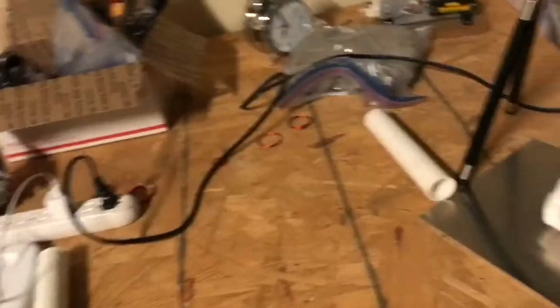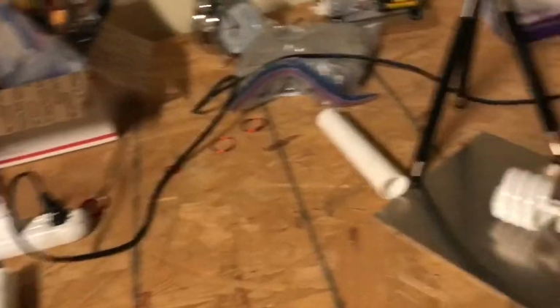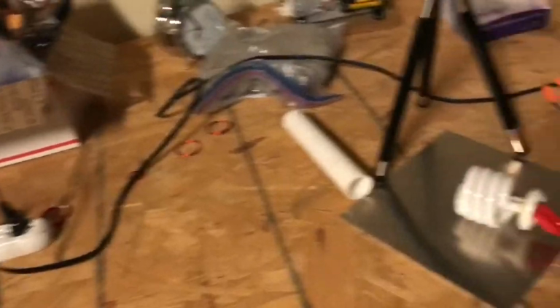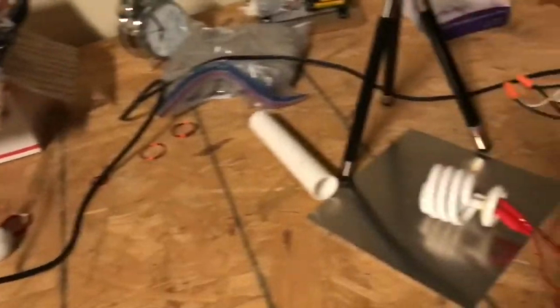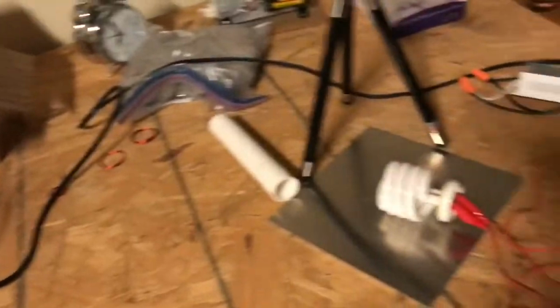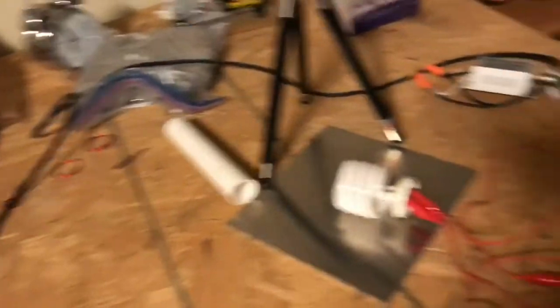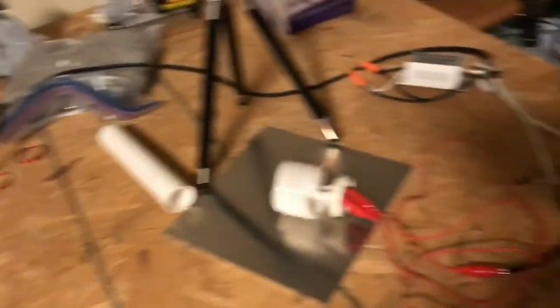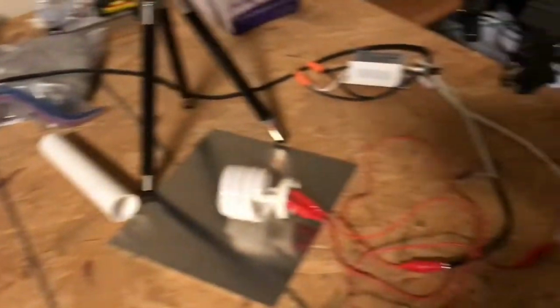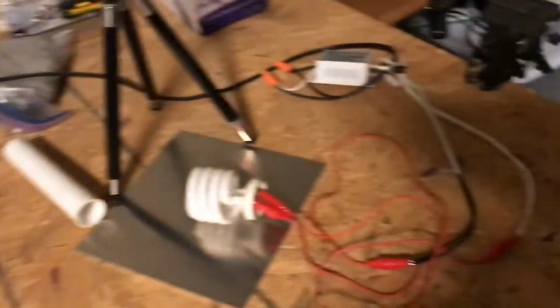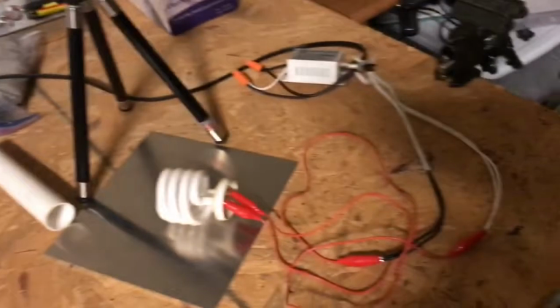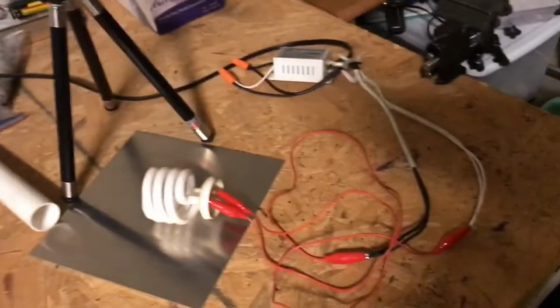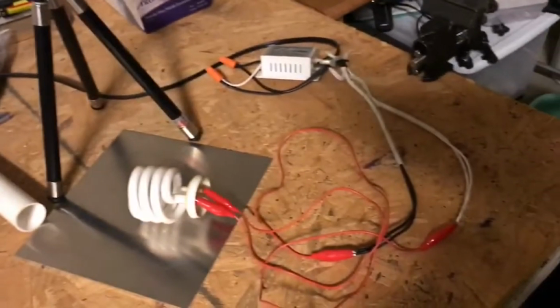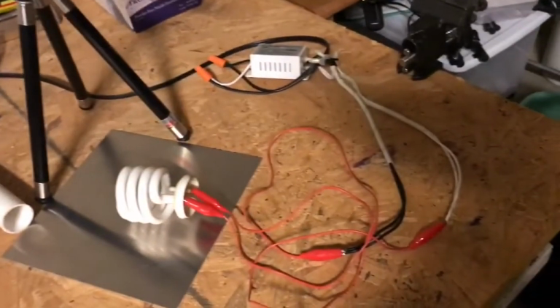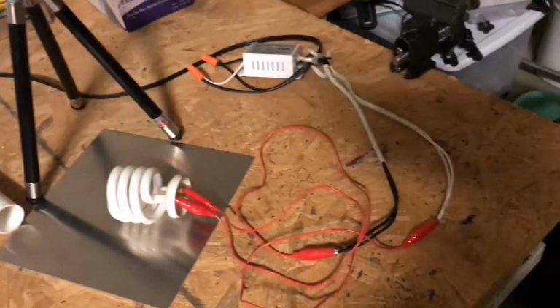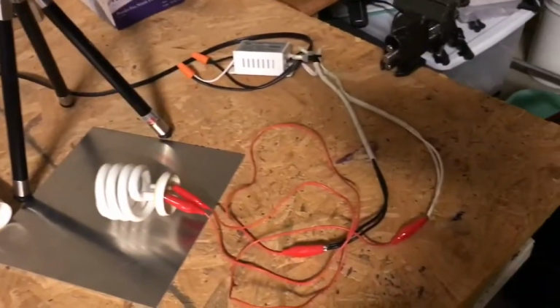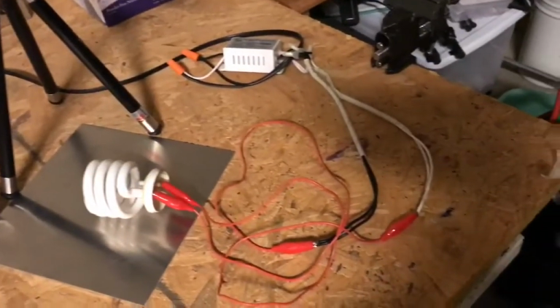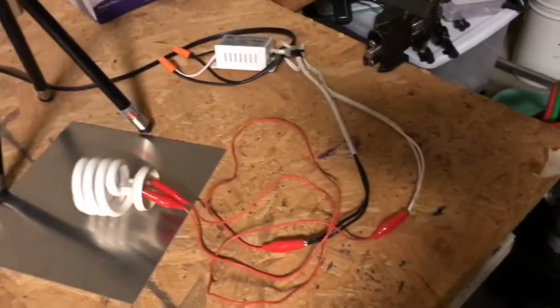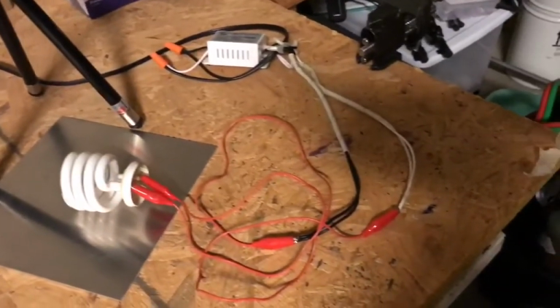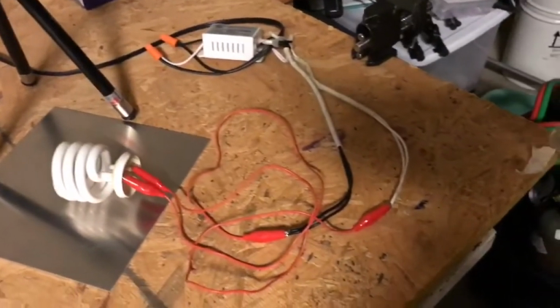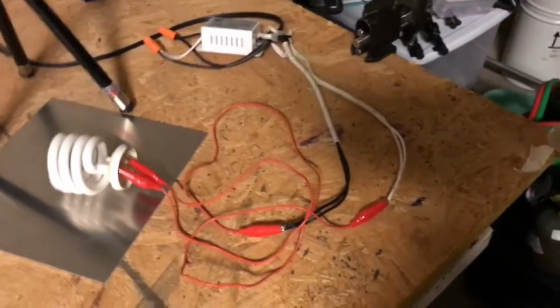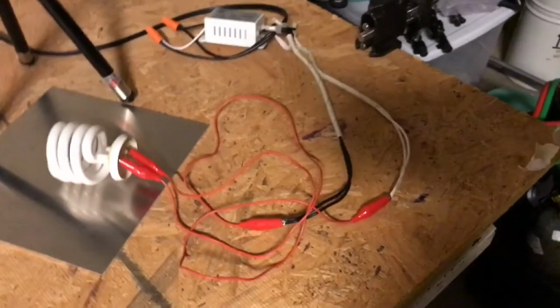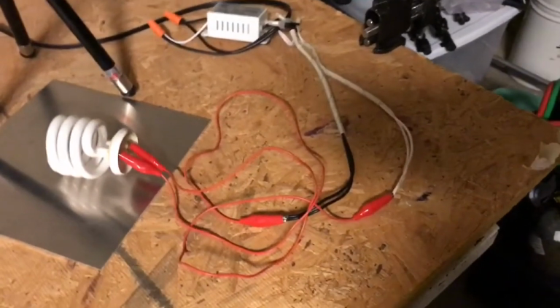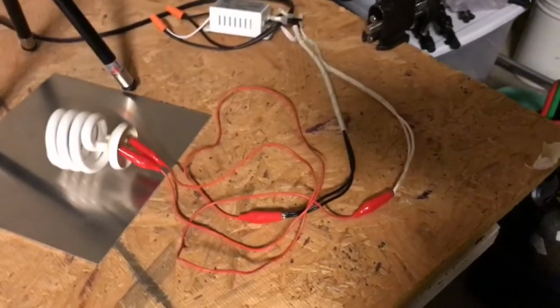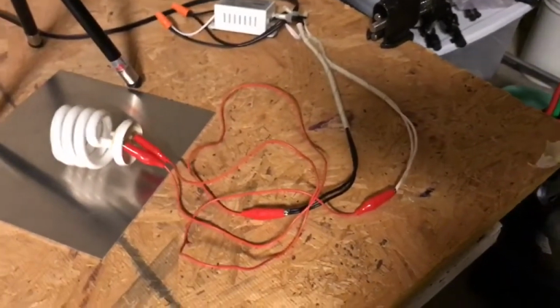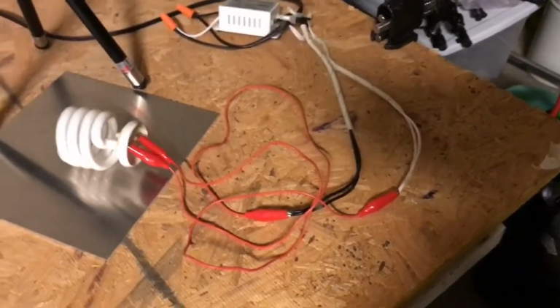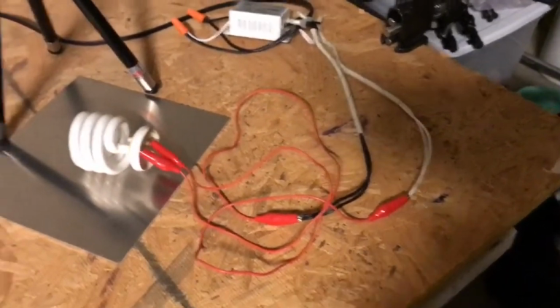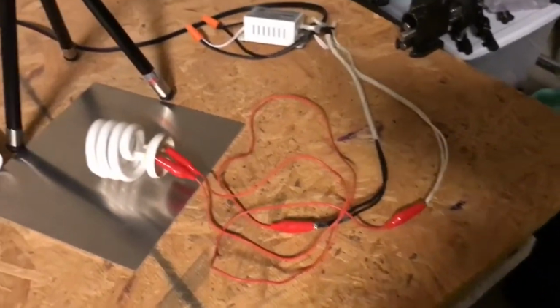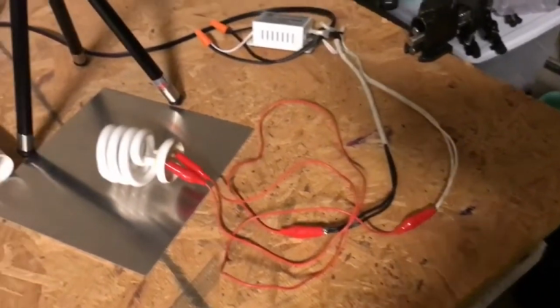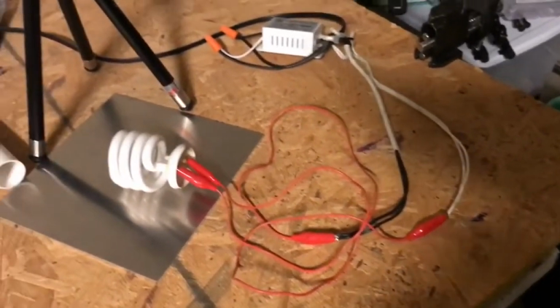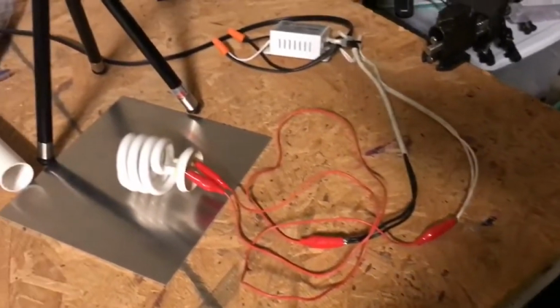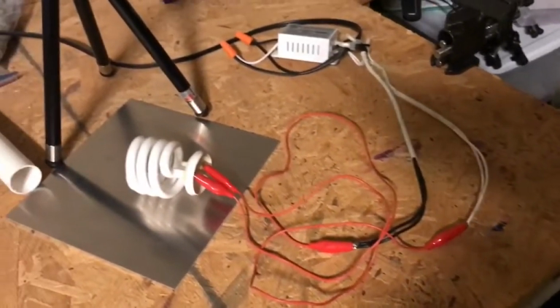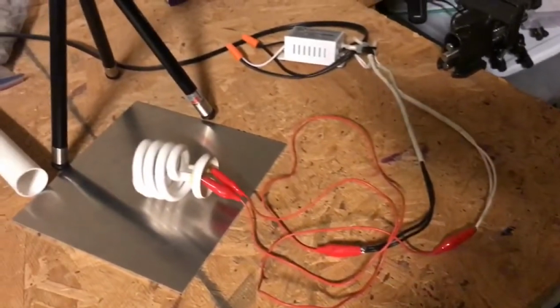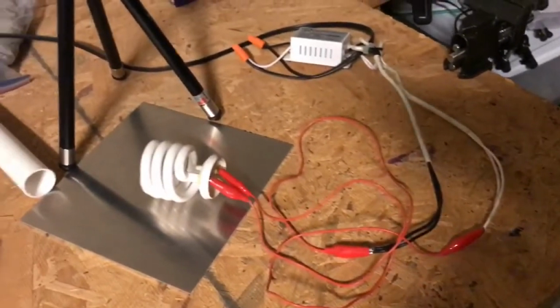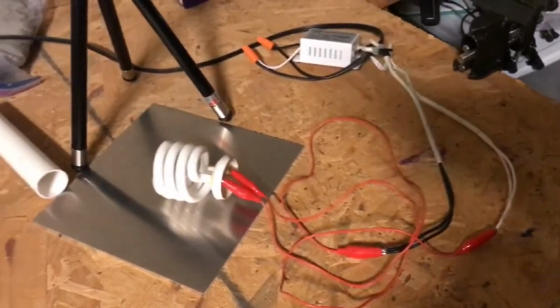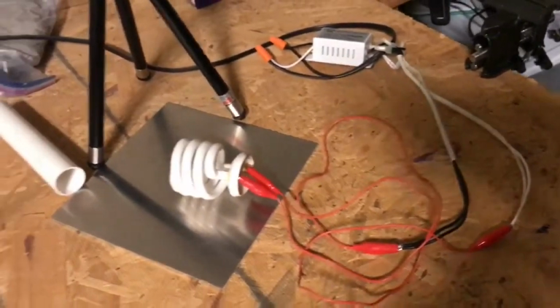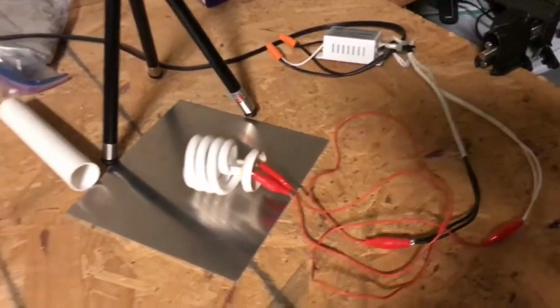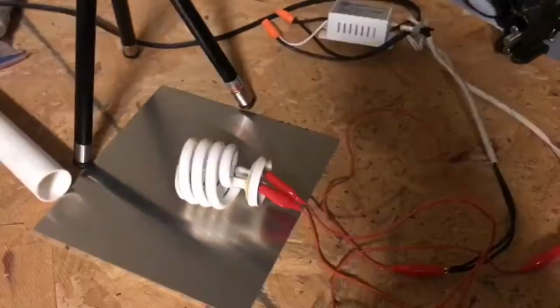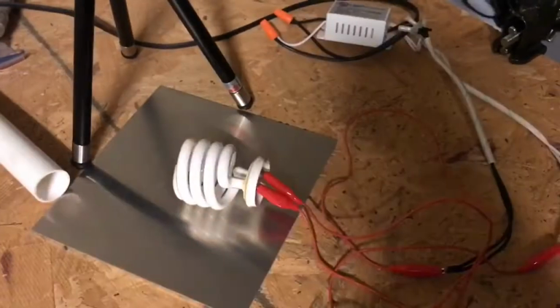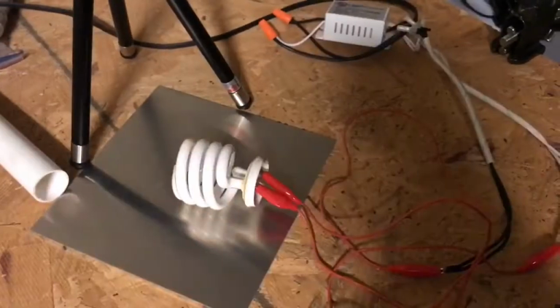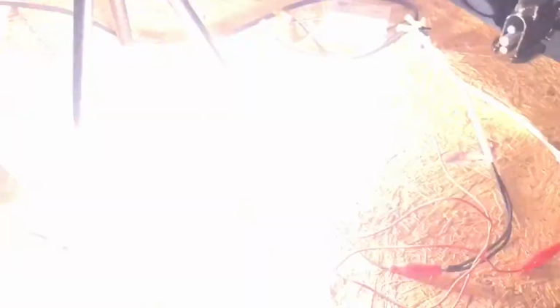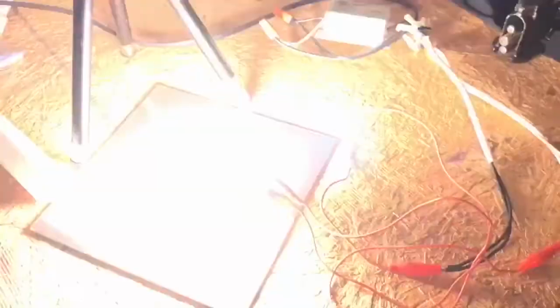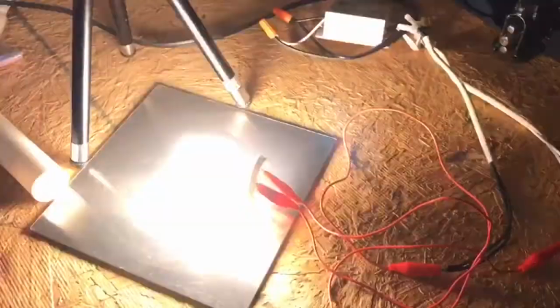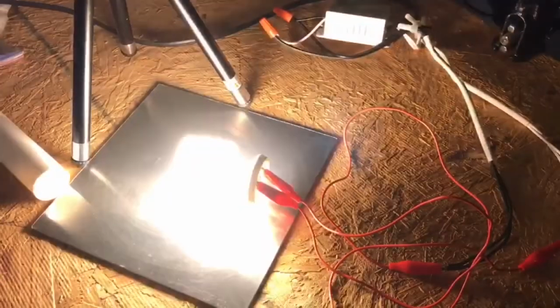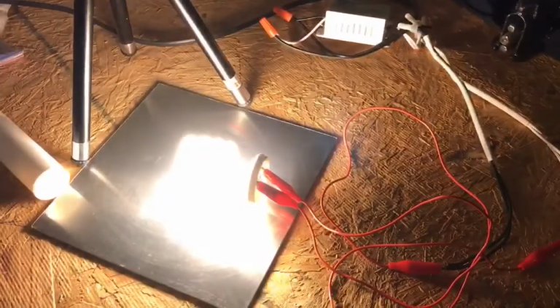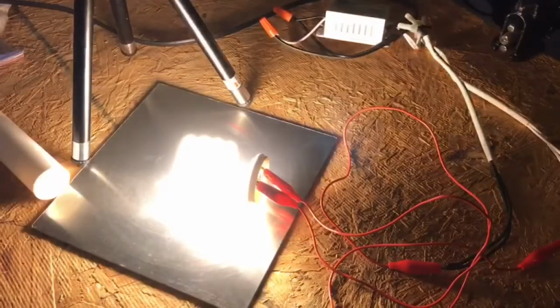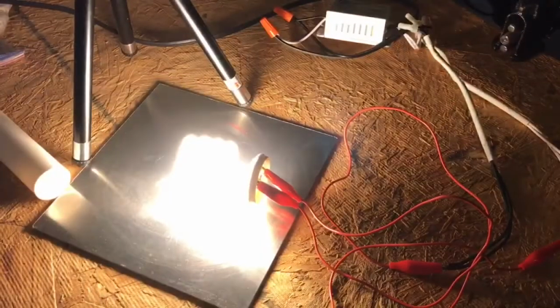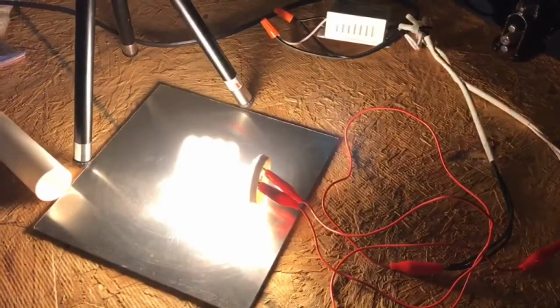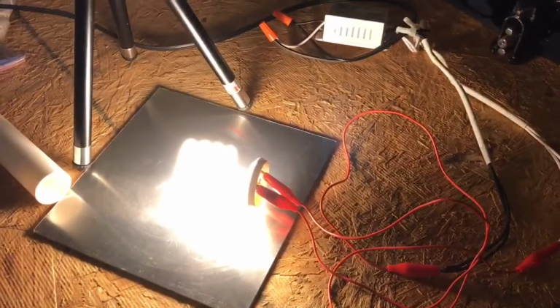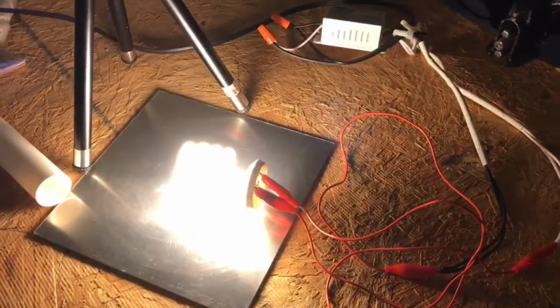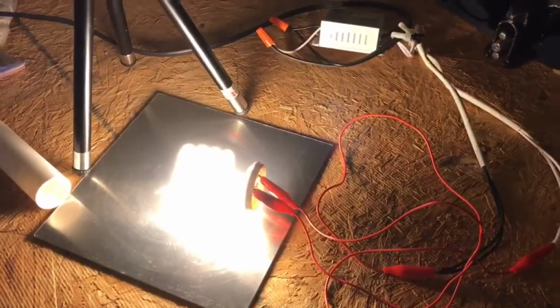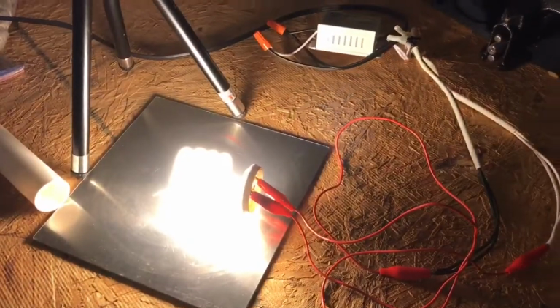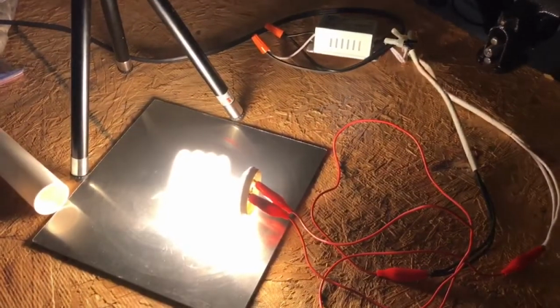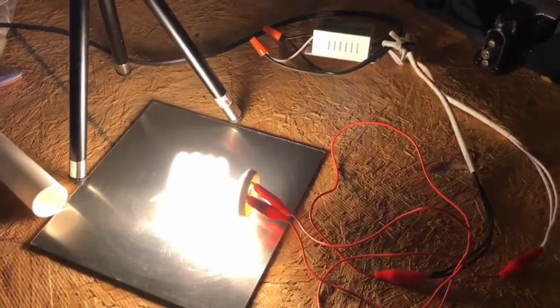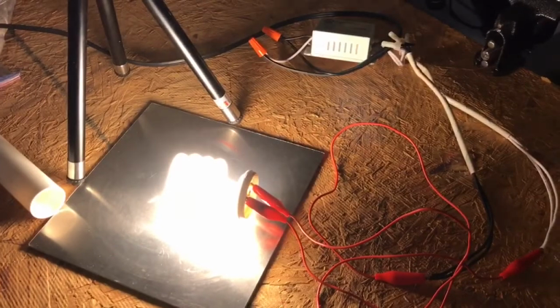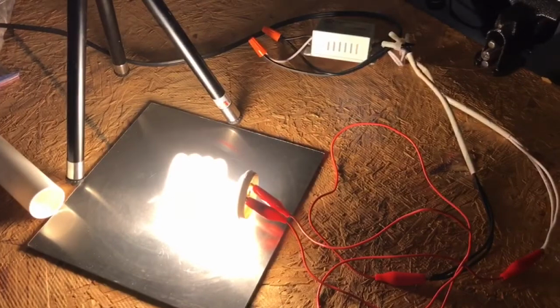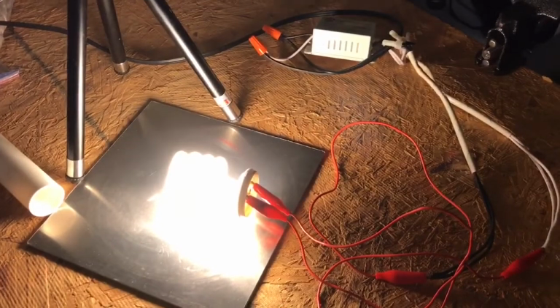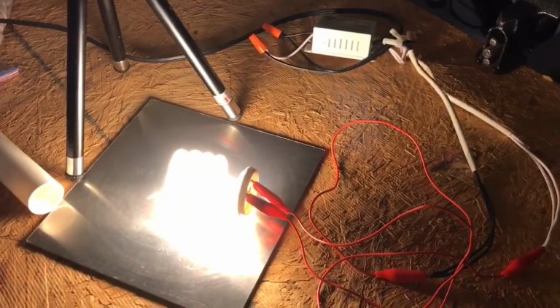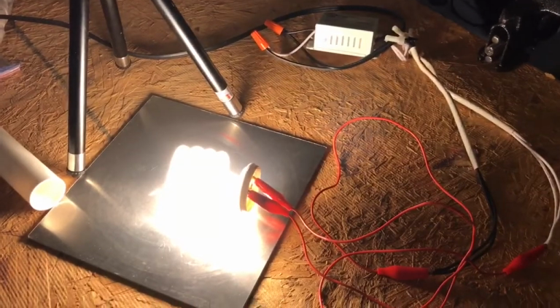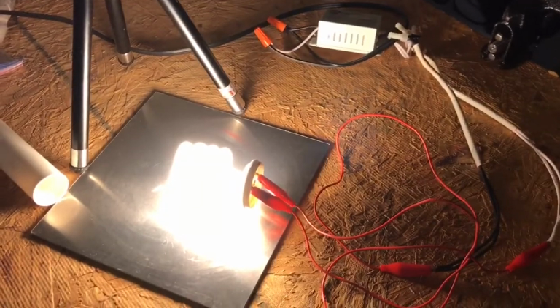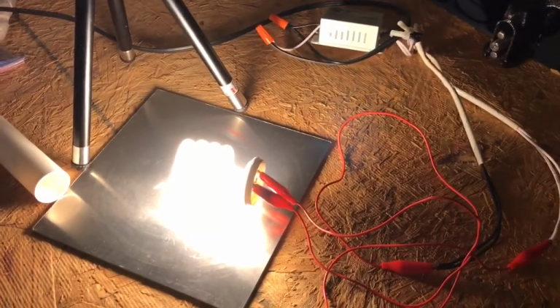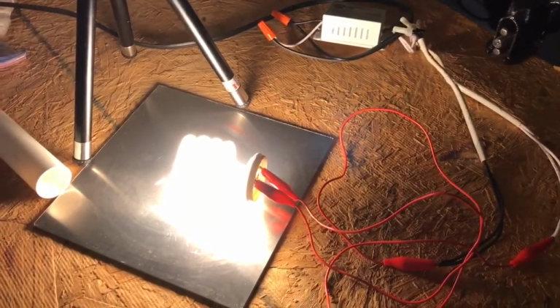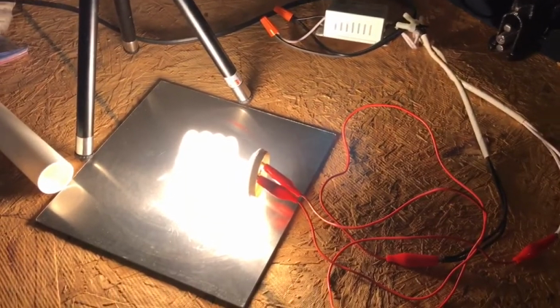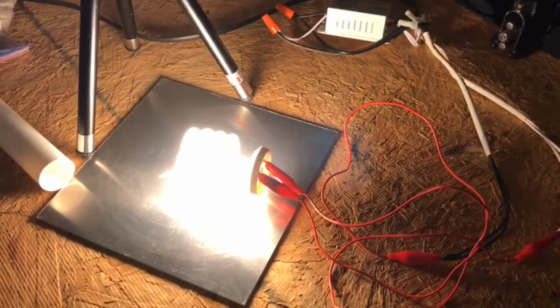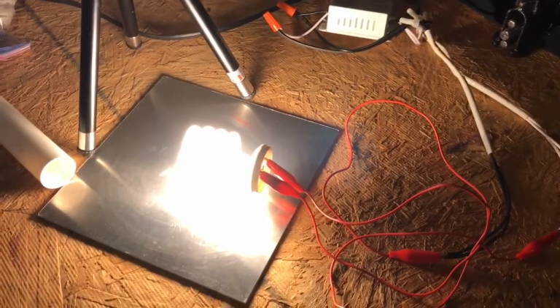Now we're going to test out our ballast to see if it's working. And there it goes — it seems to work pretty well.